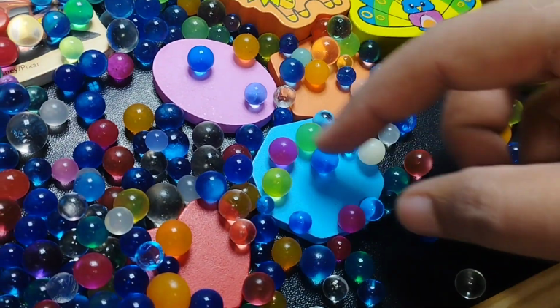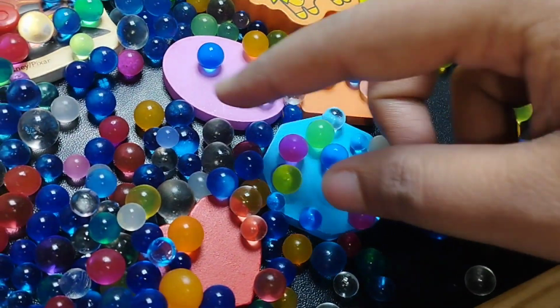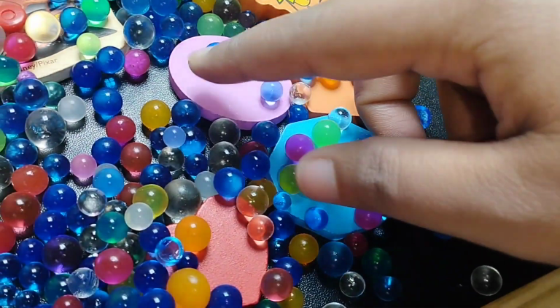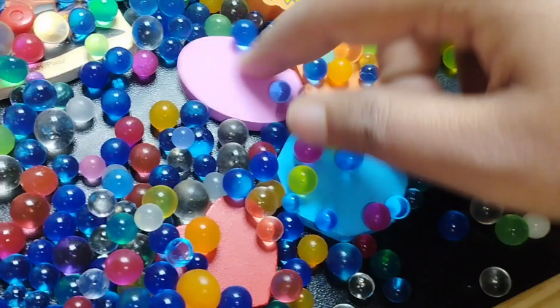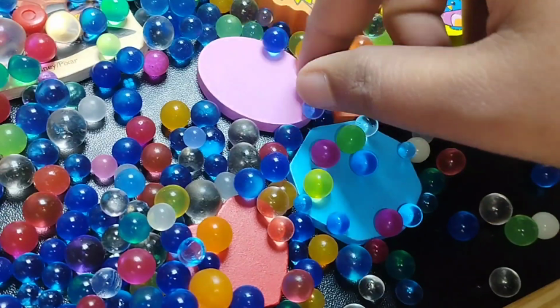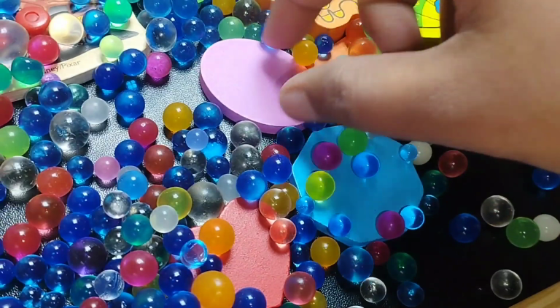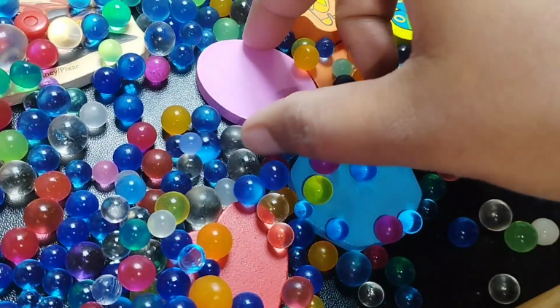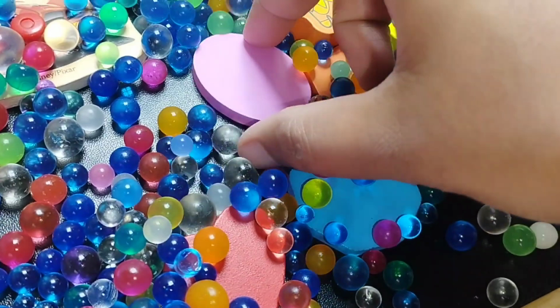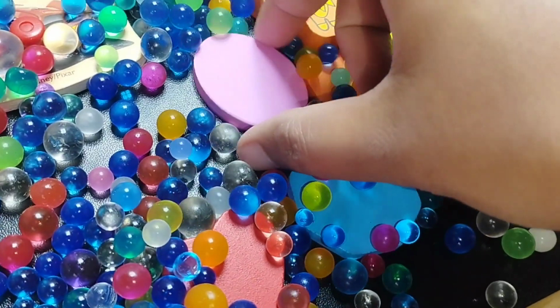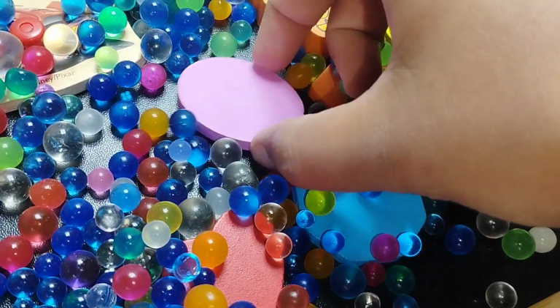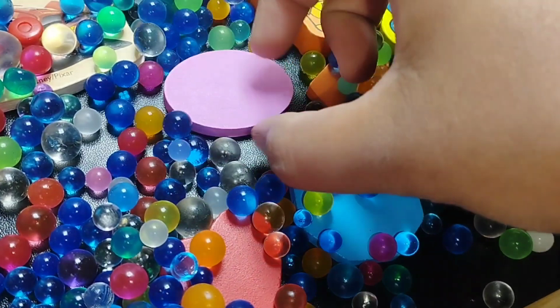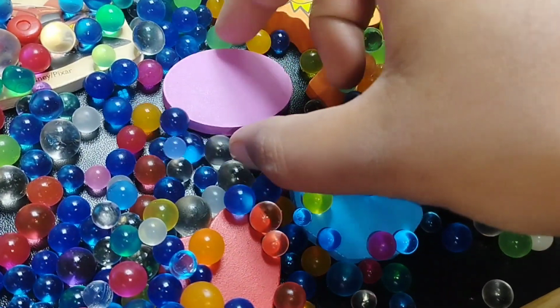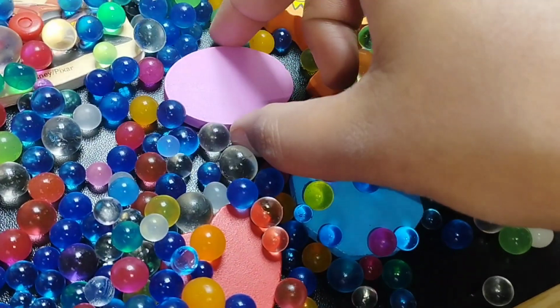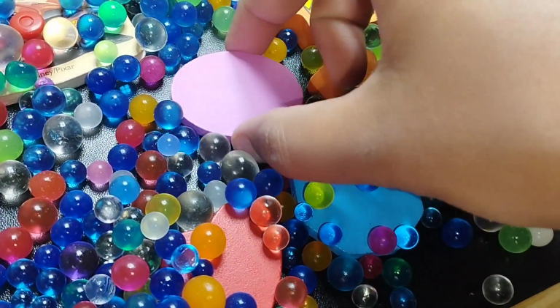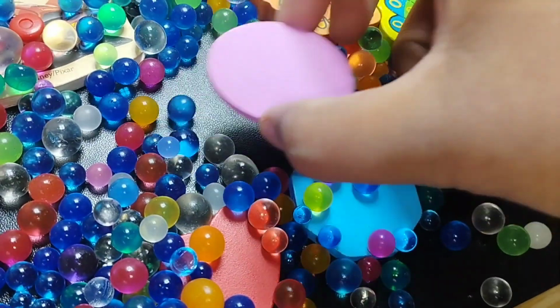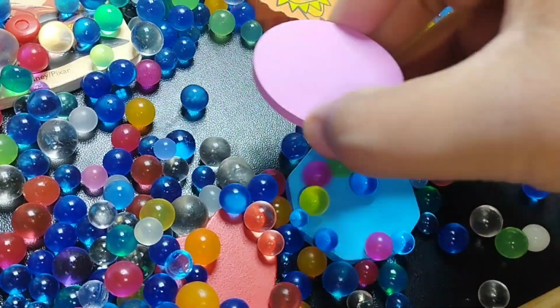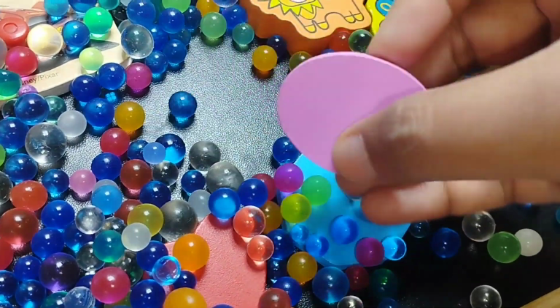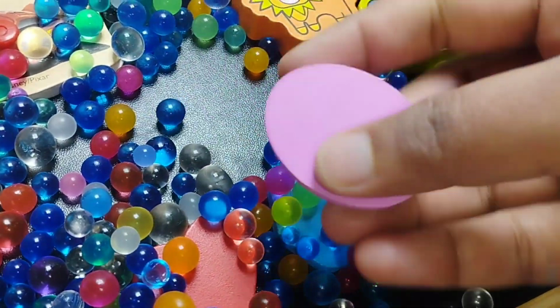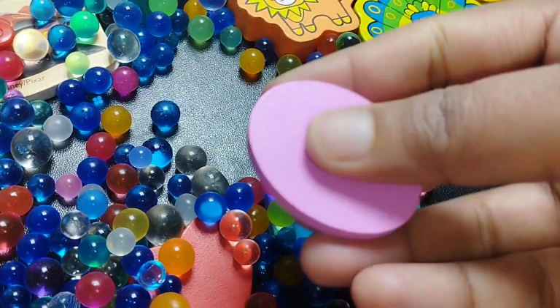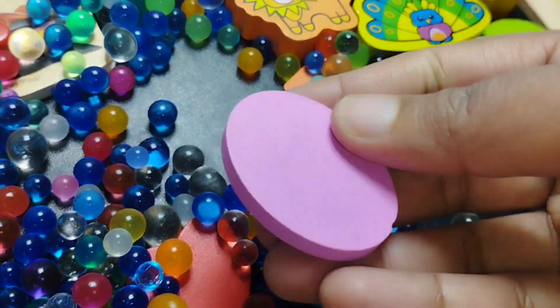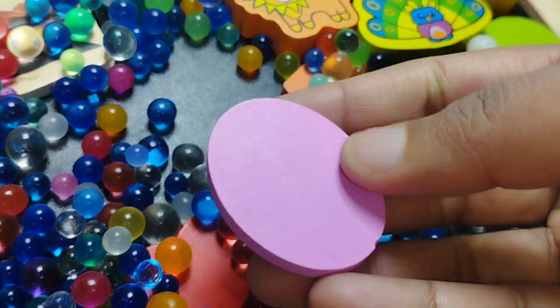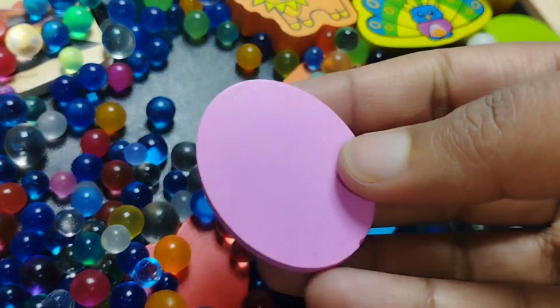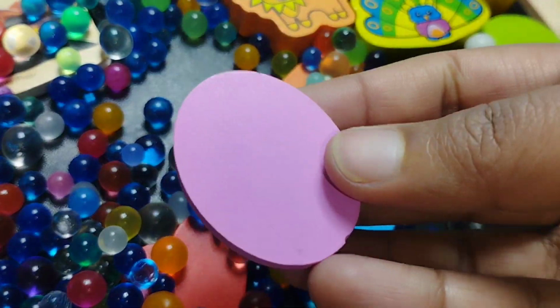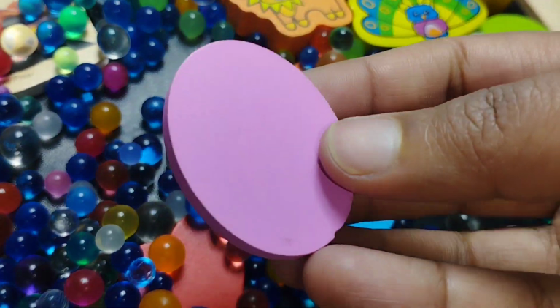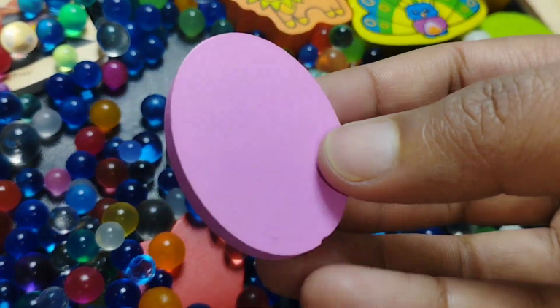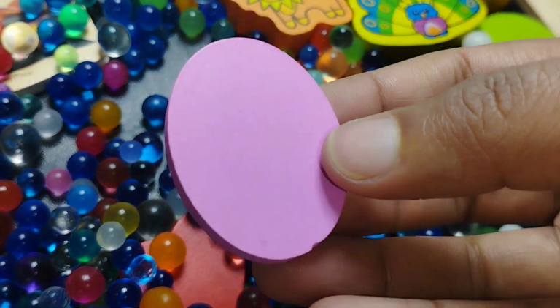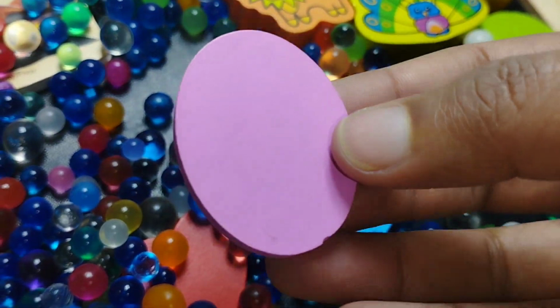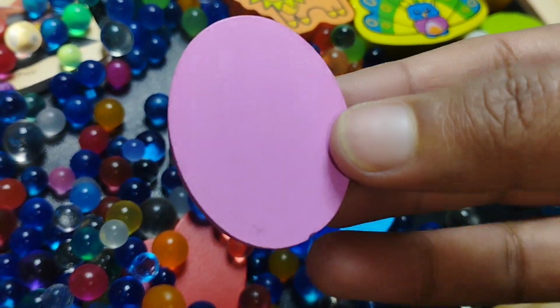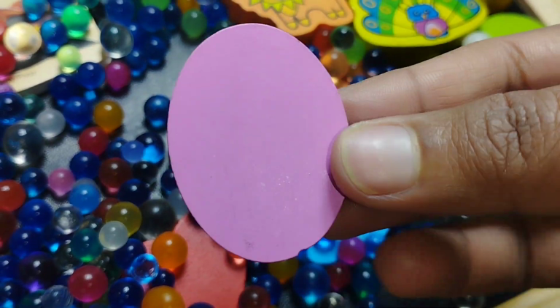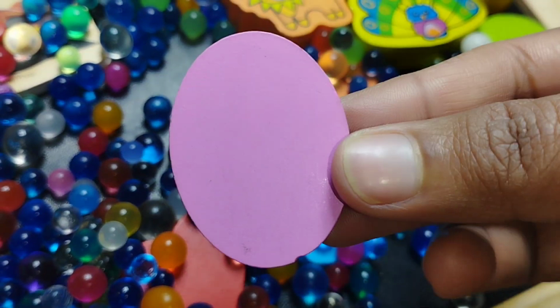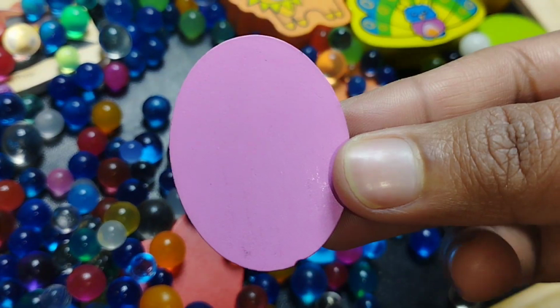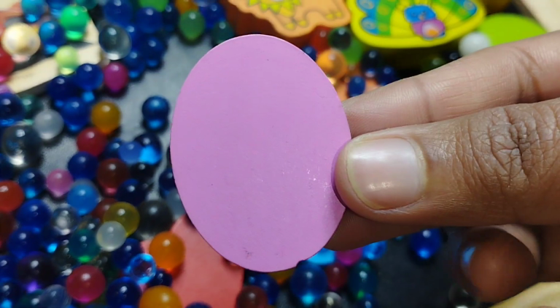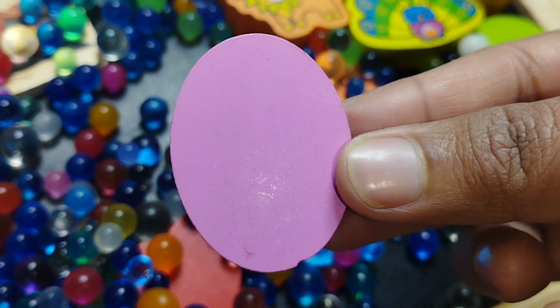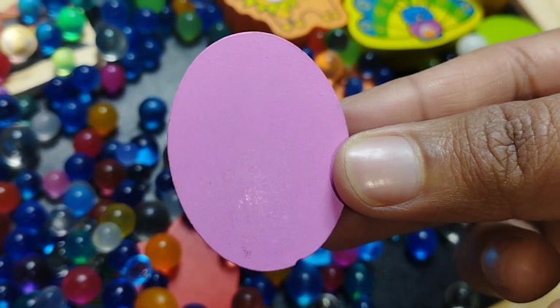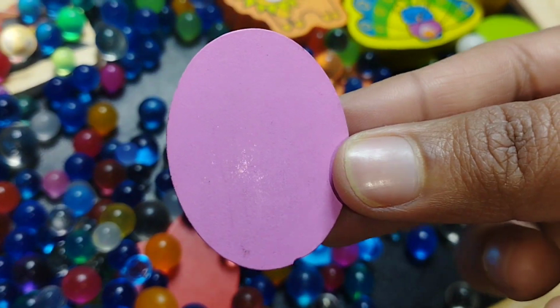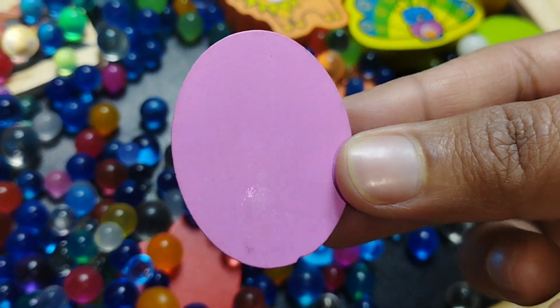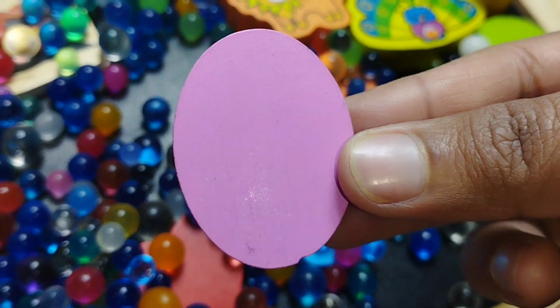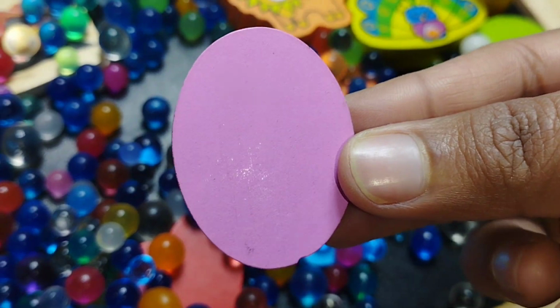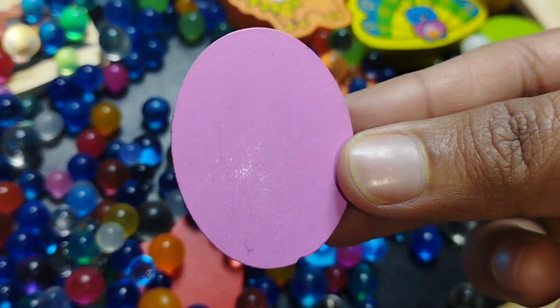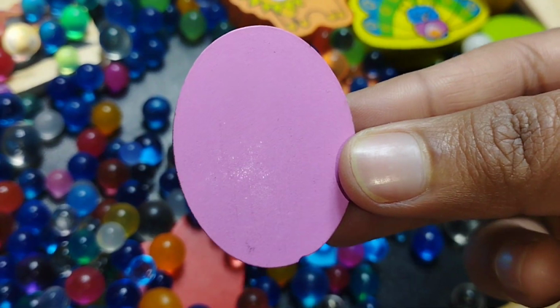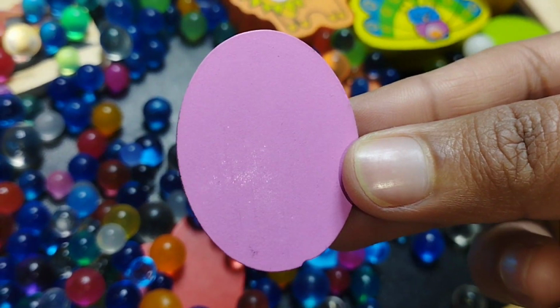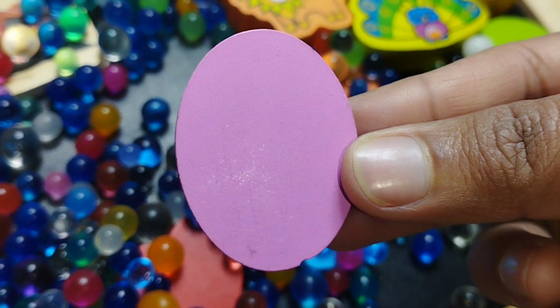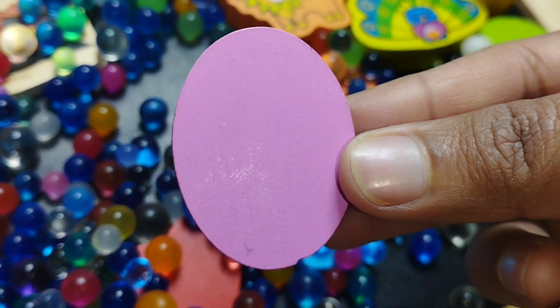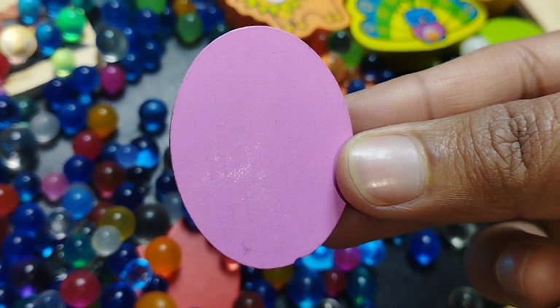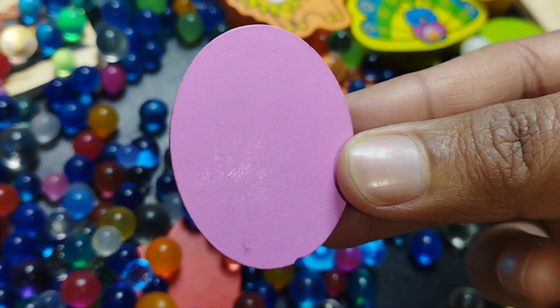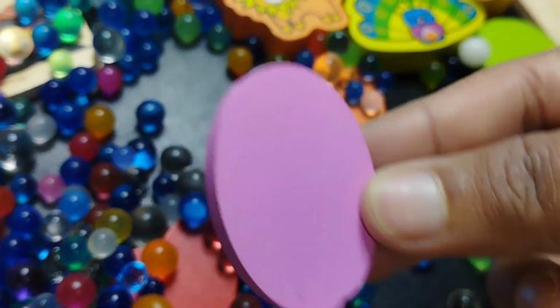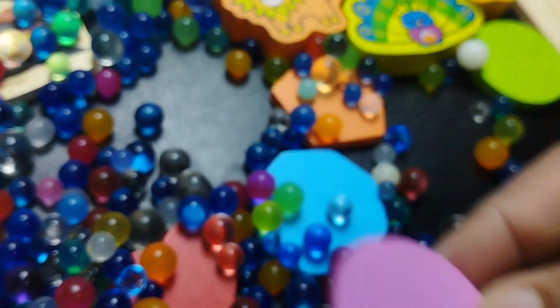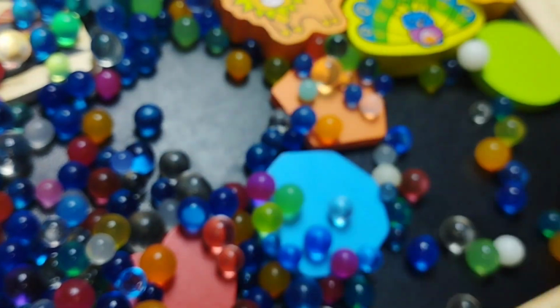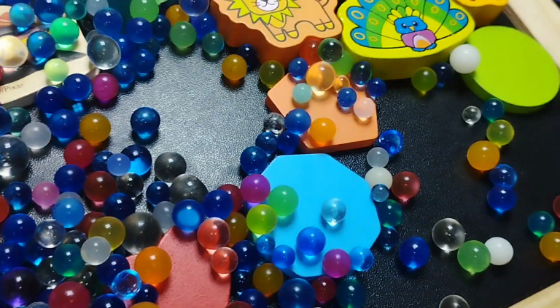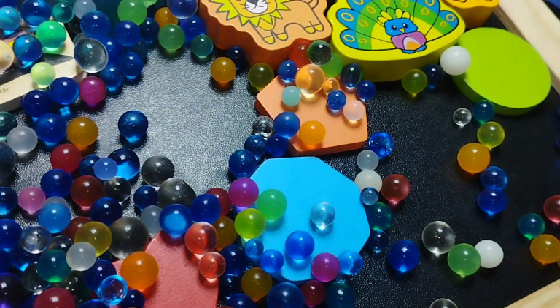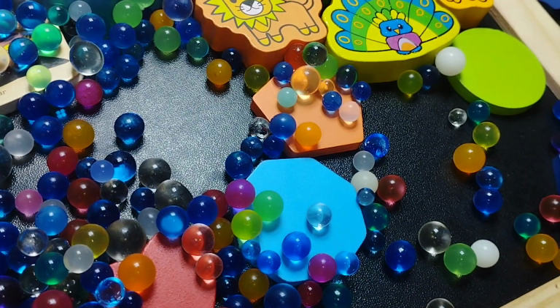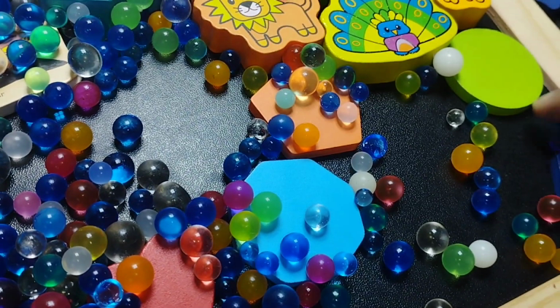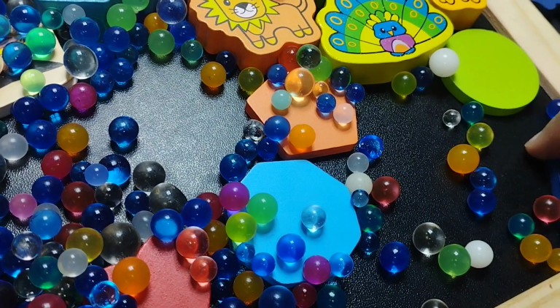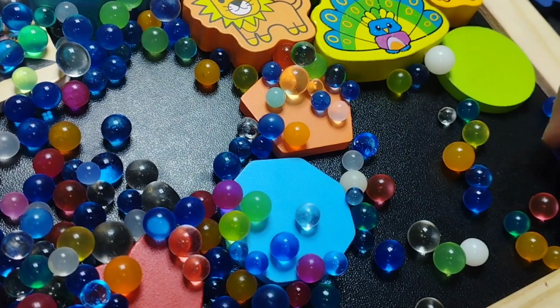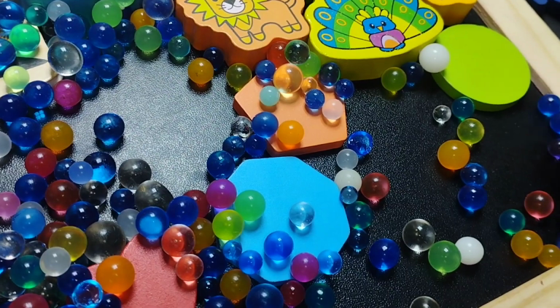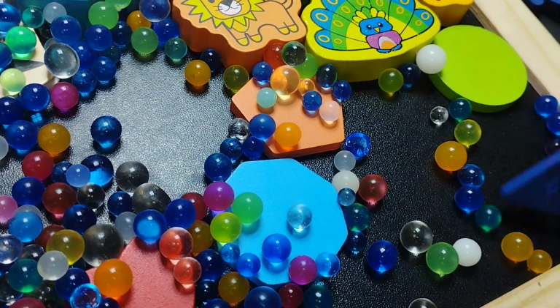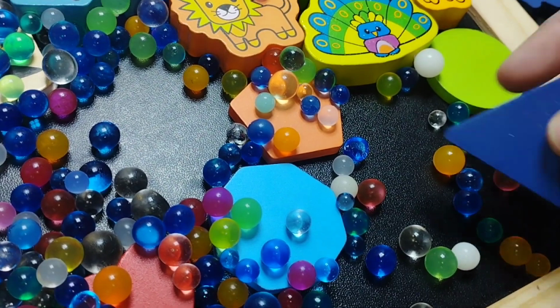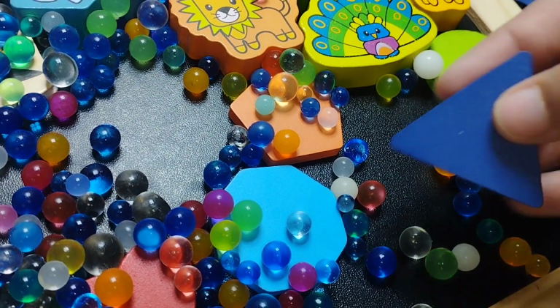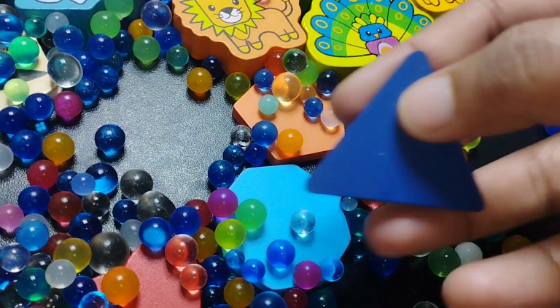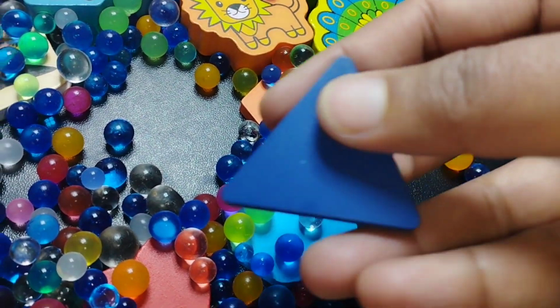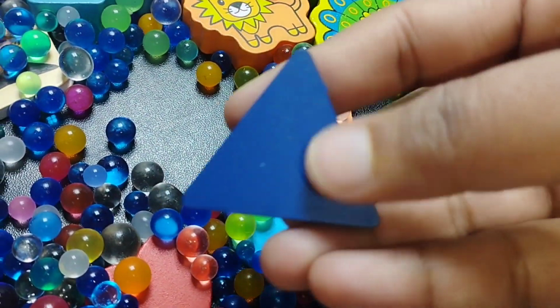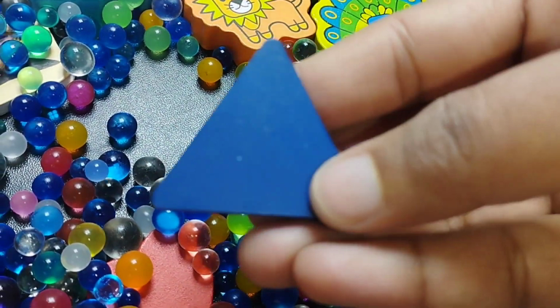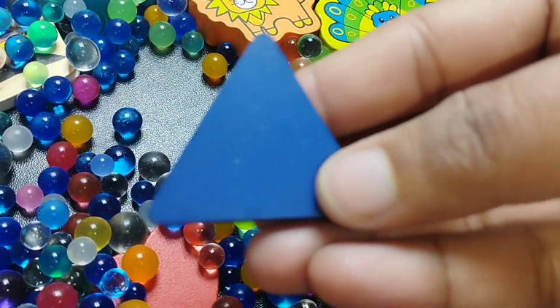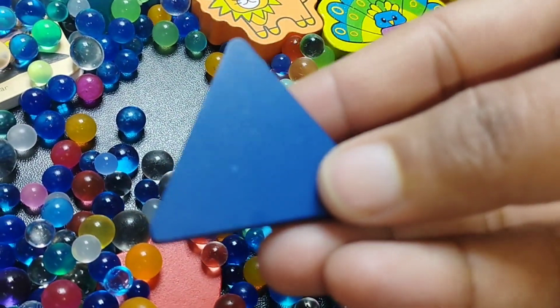The next shape is oval. This is oval shape. Triangle.